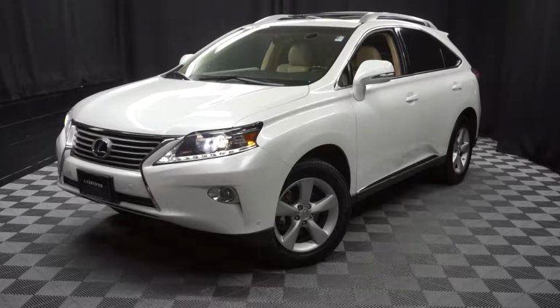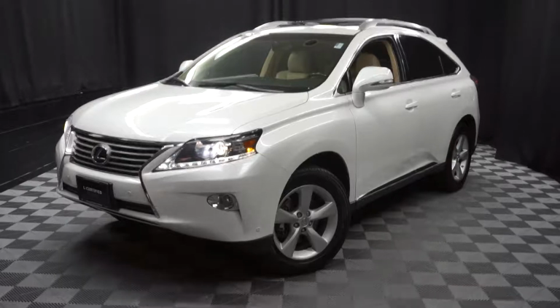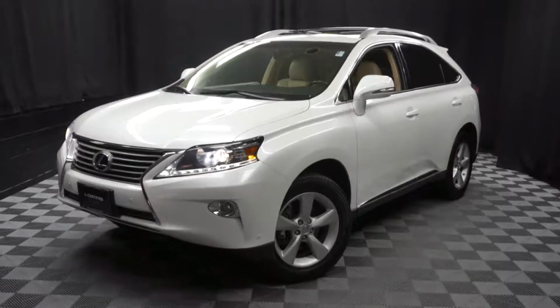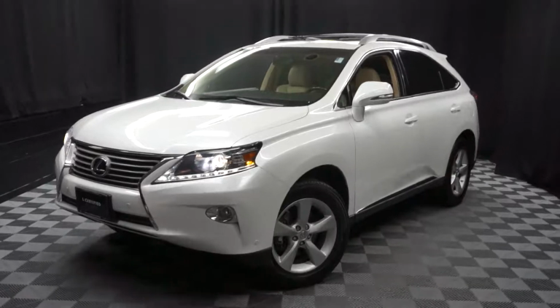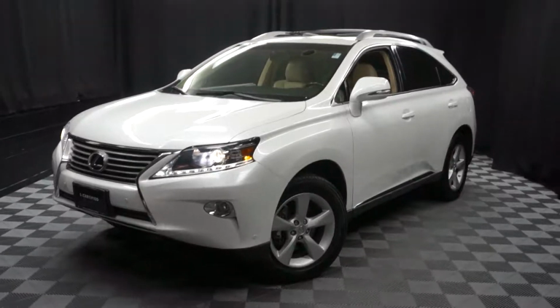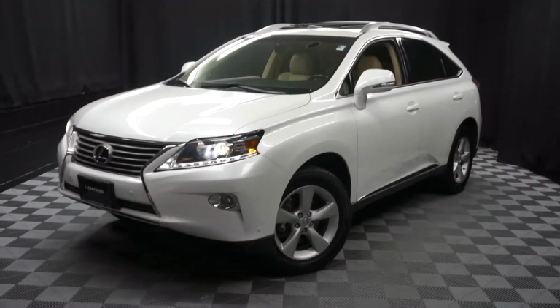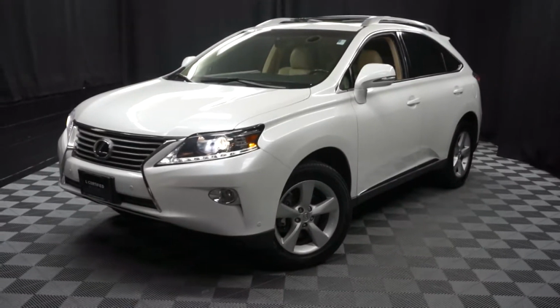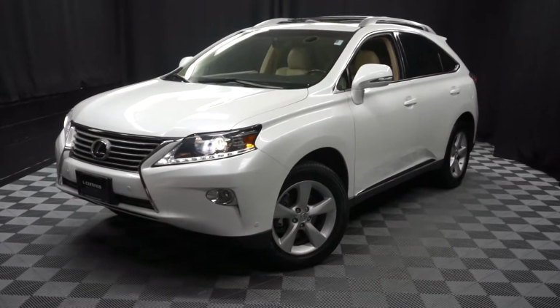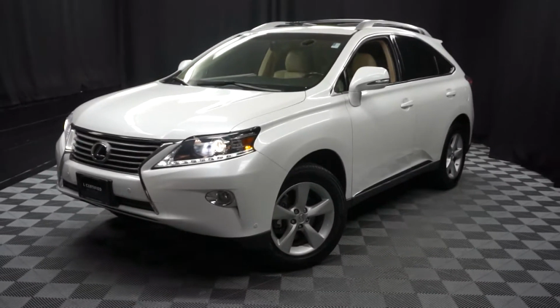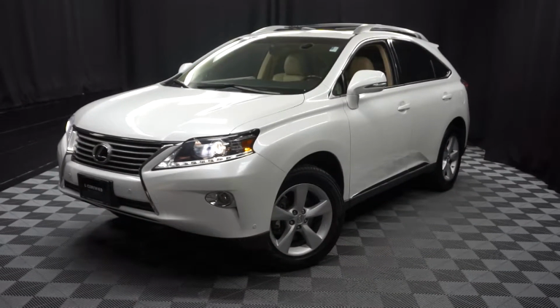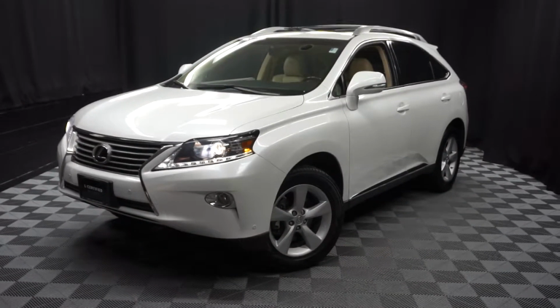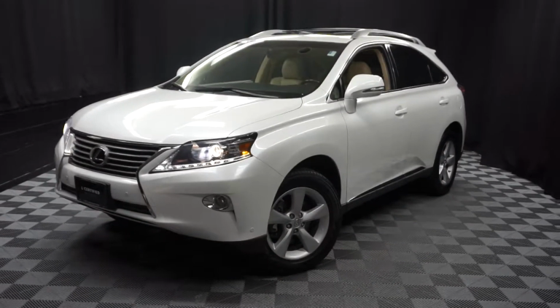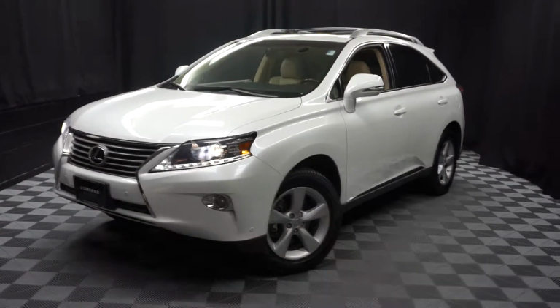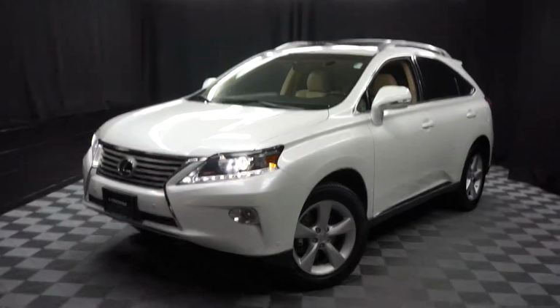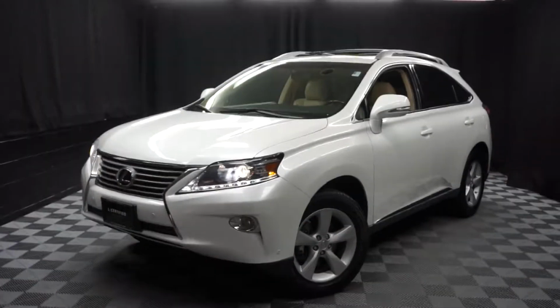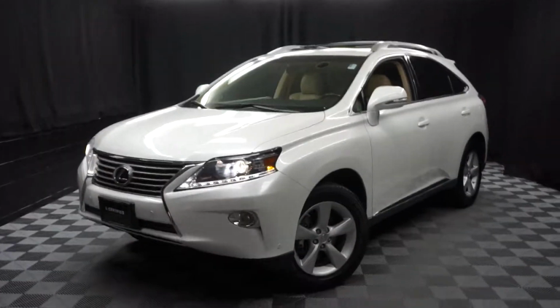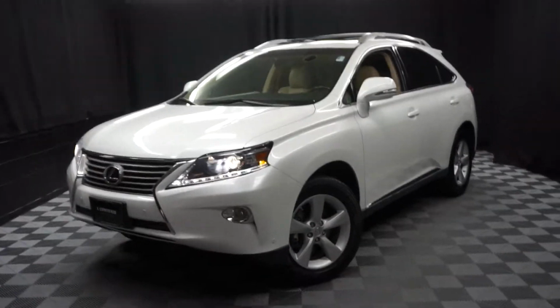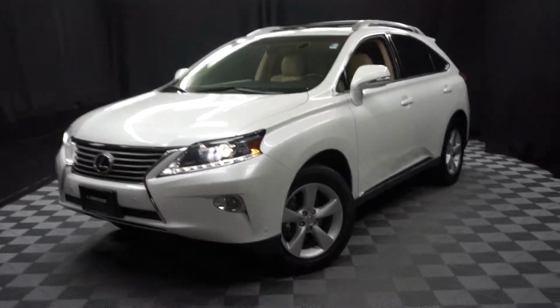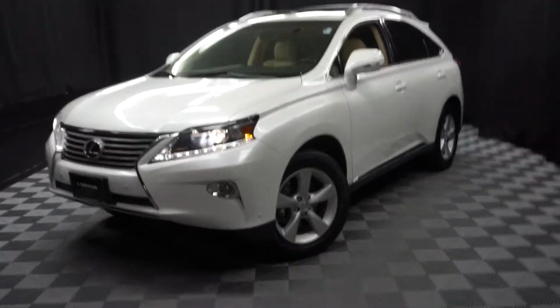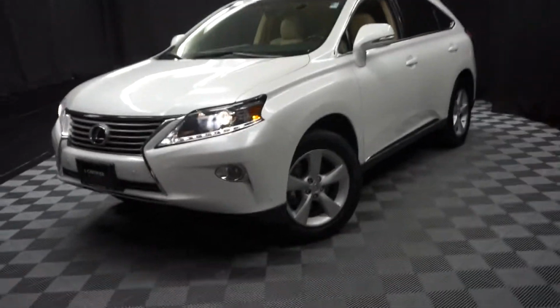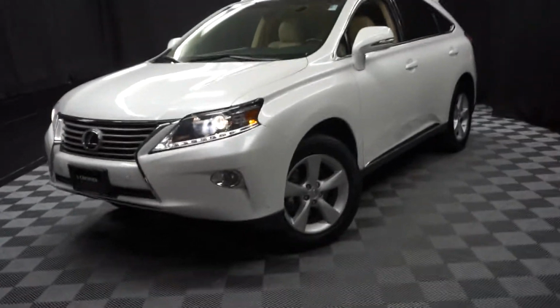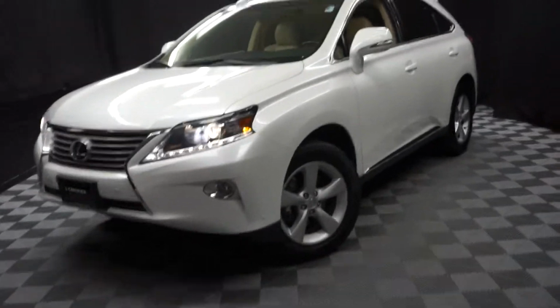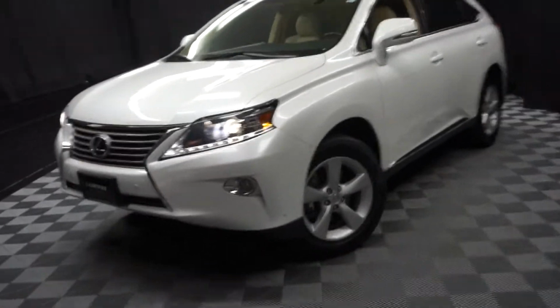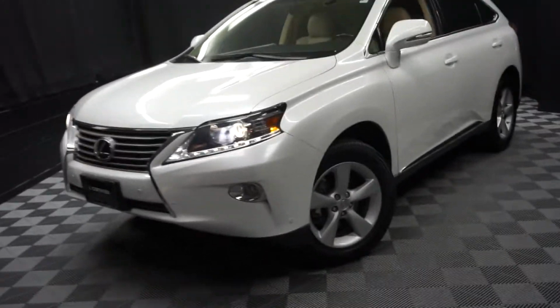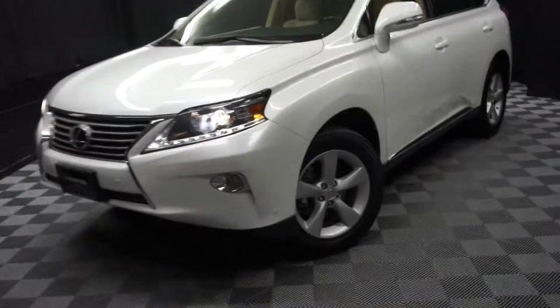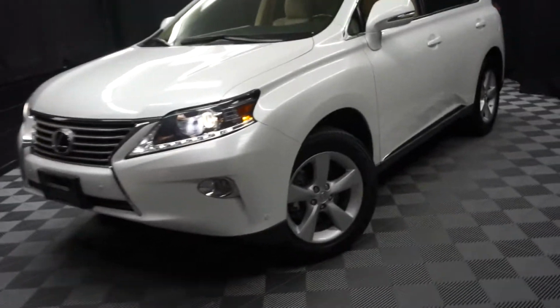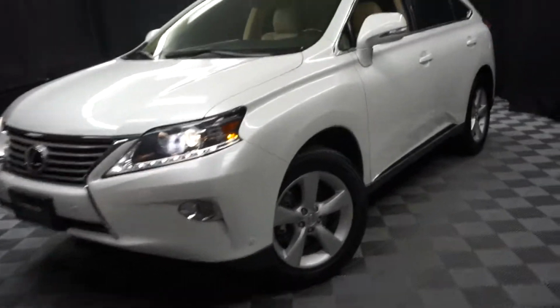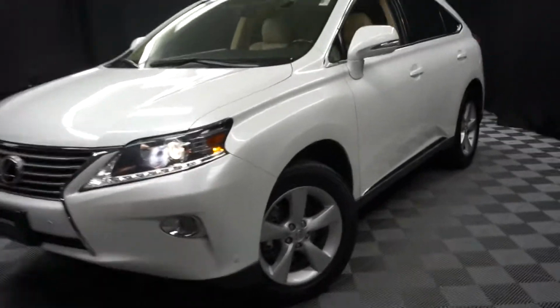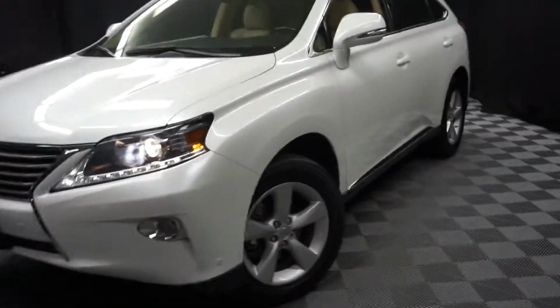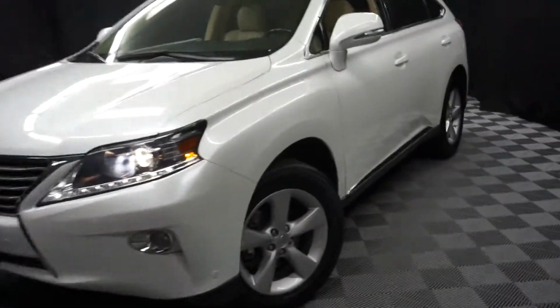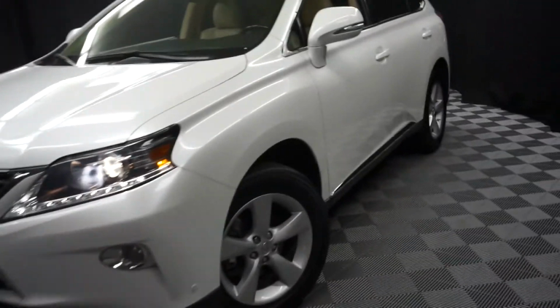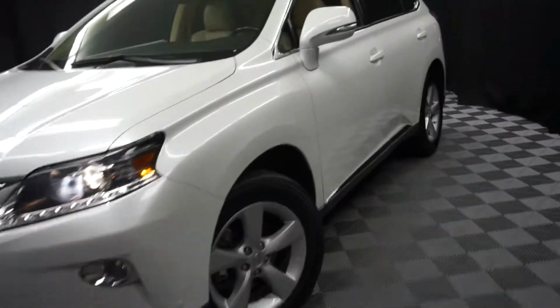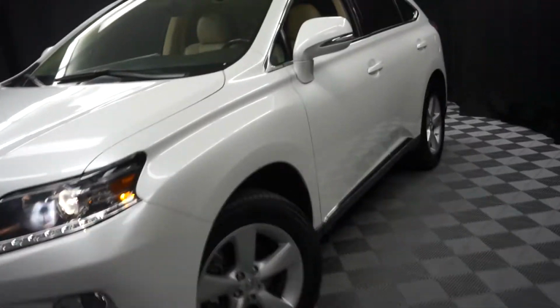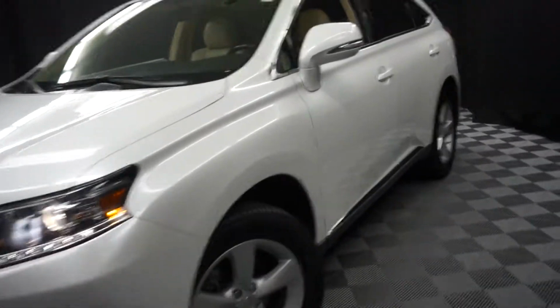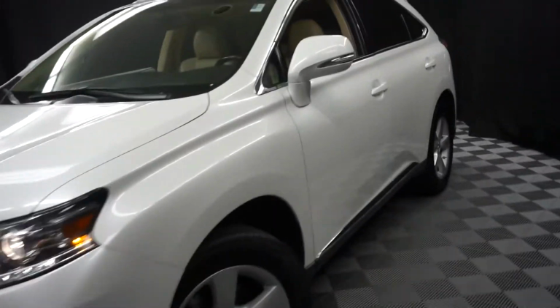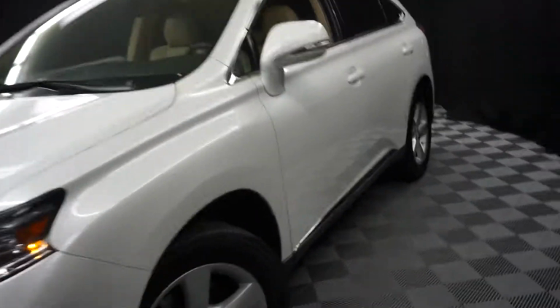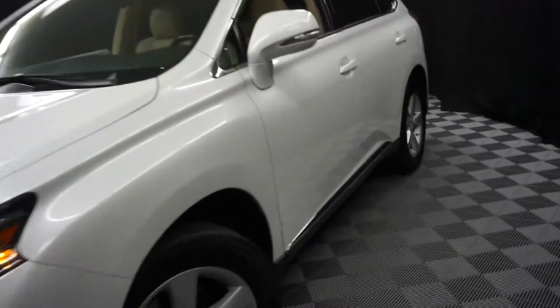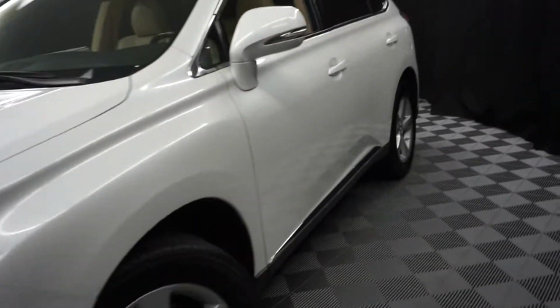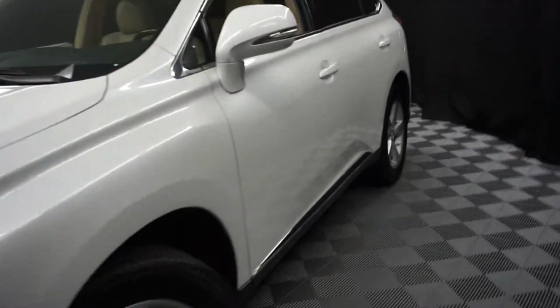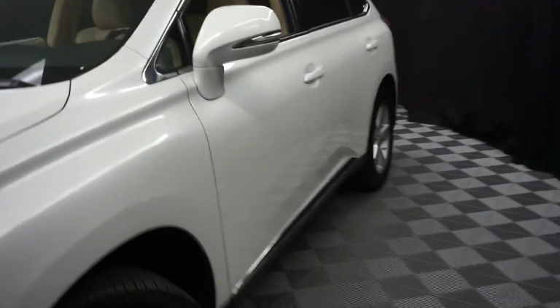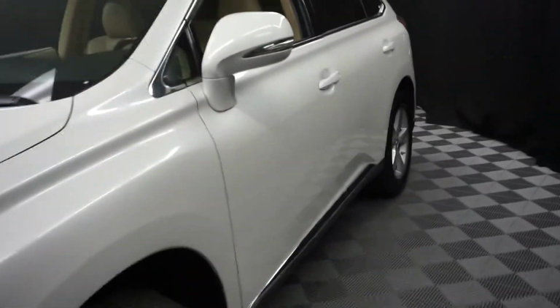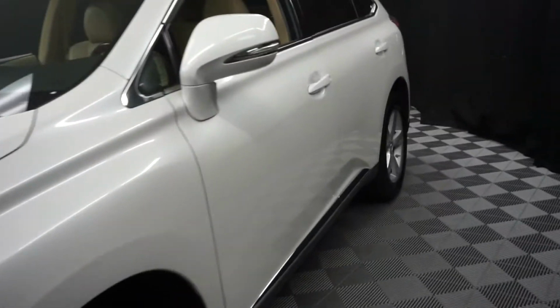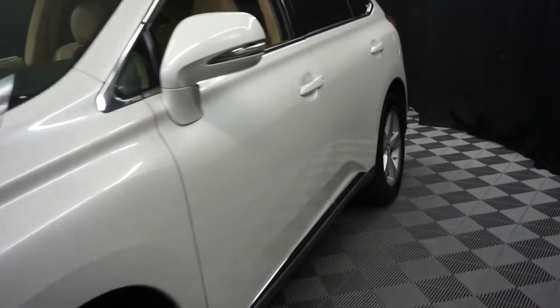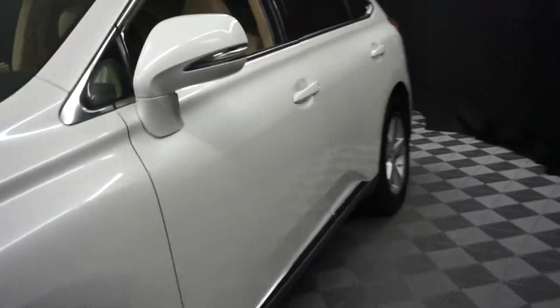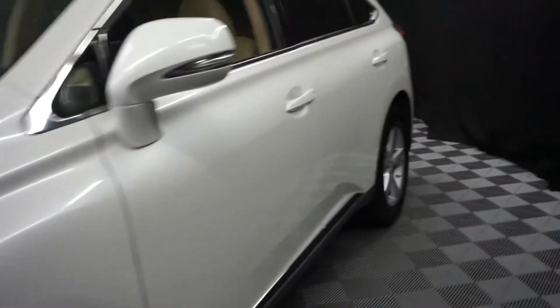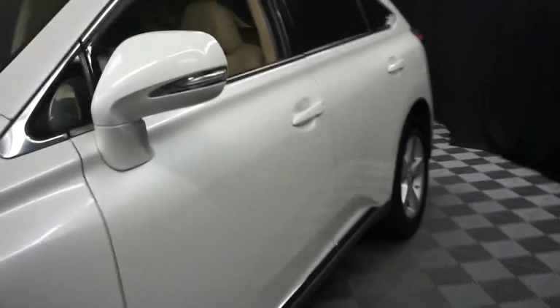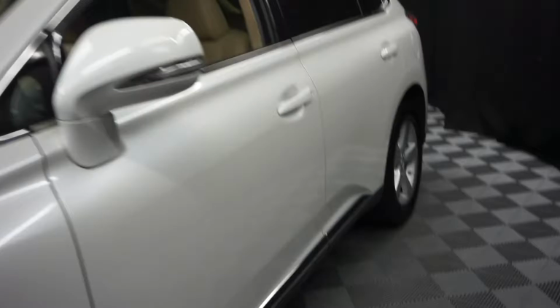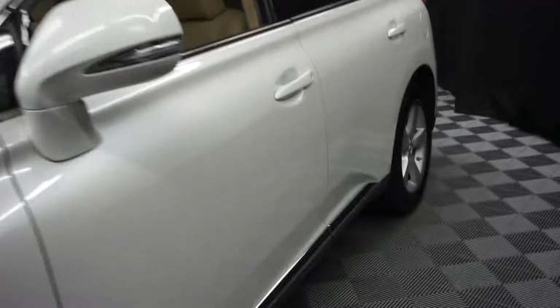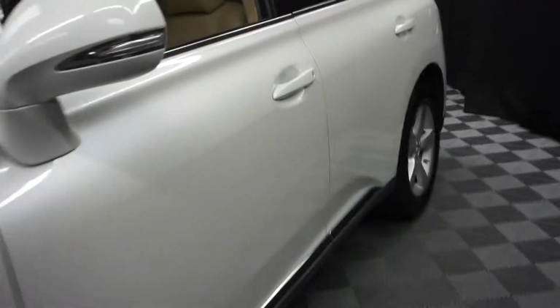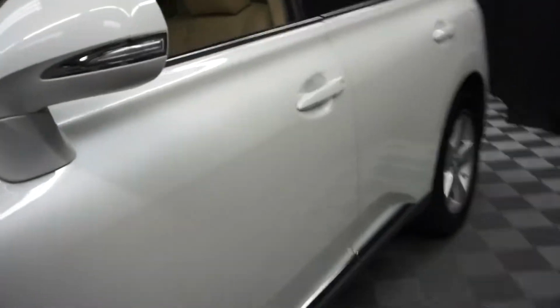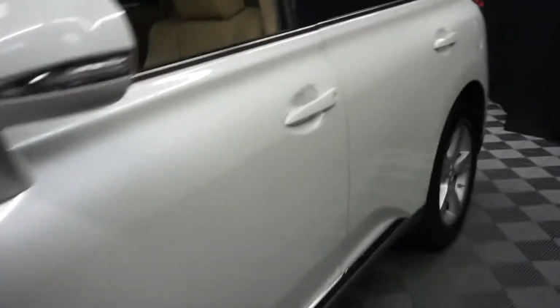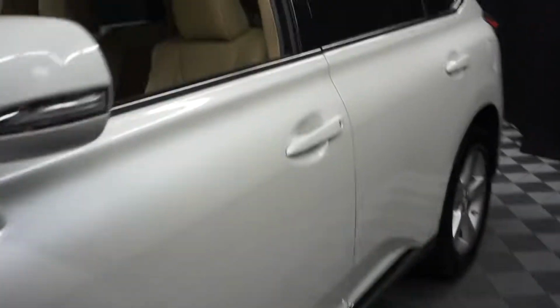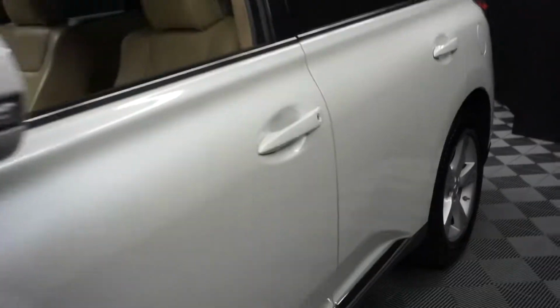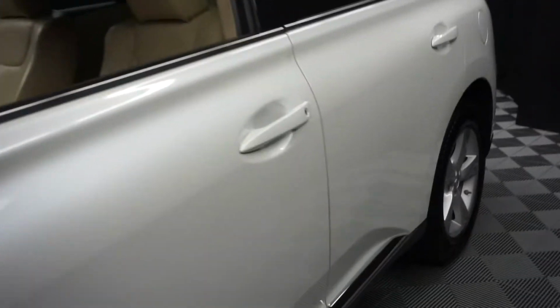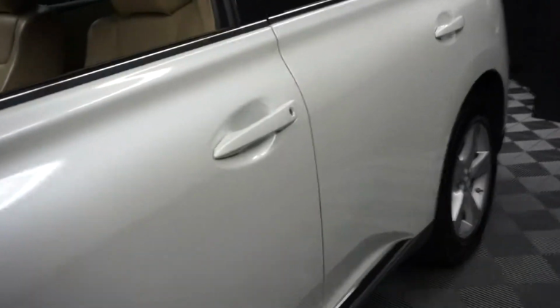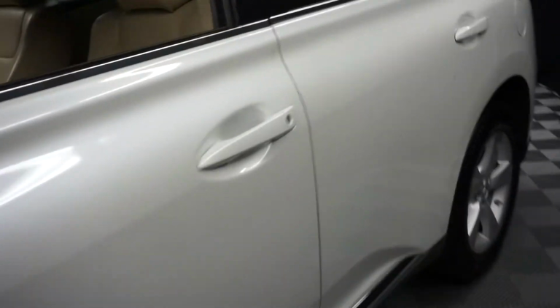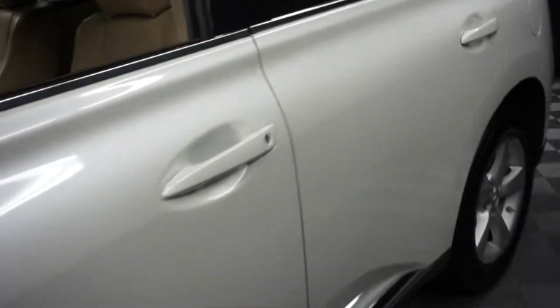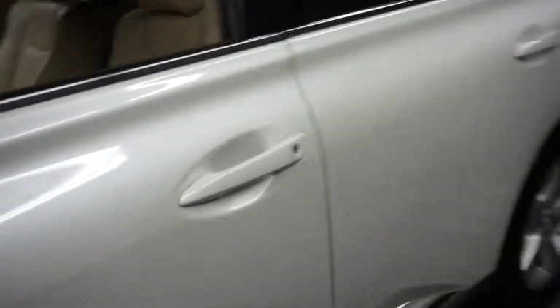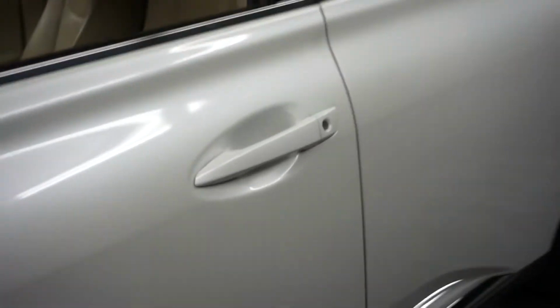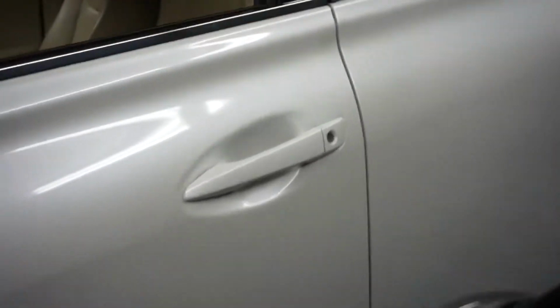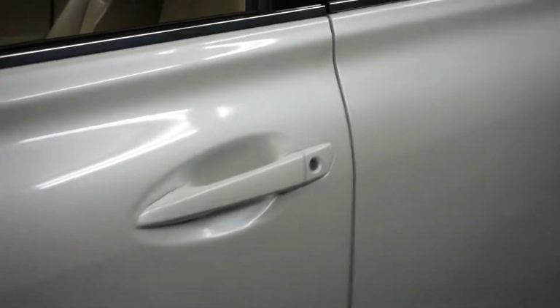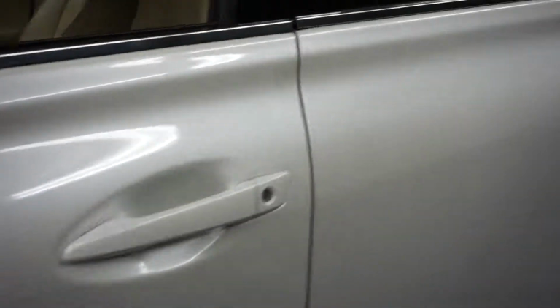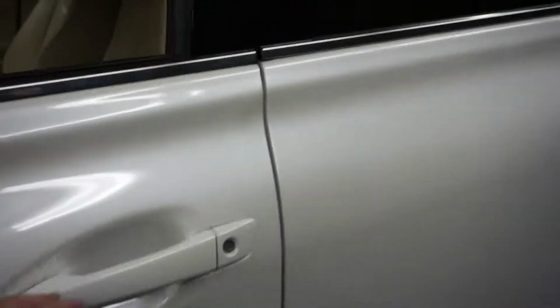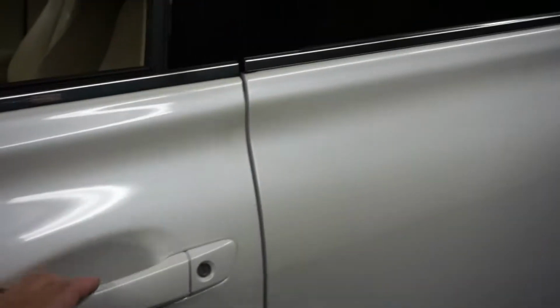Car shoppers, welcome back to Lexus of Wilmington. Just sat in the room and this is a 2015 Lexus RX 350.